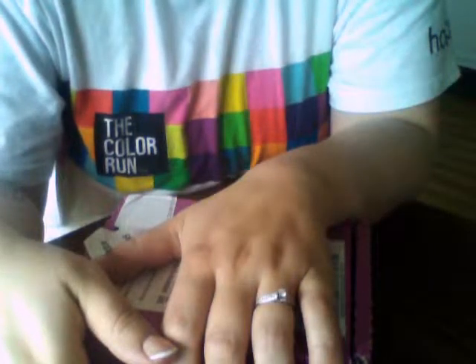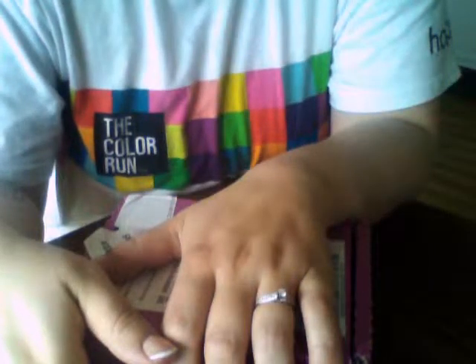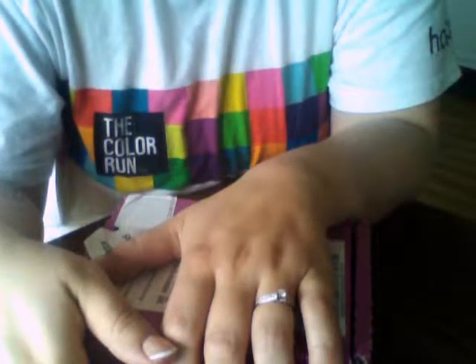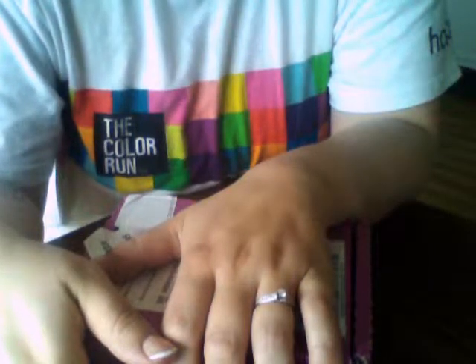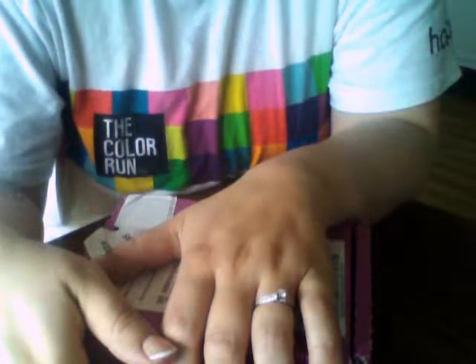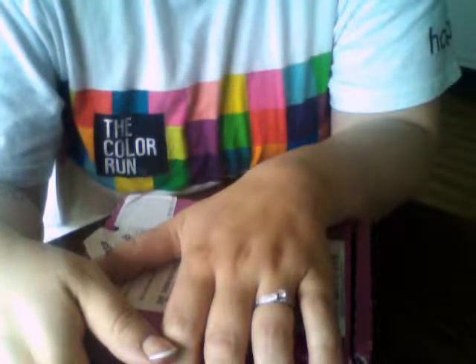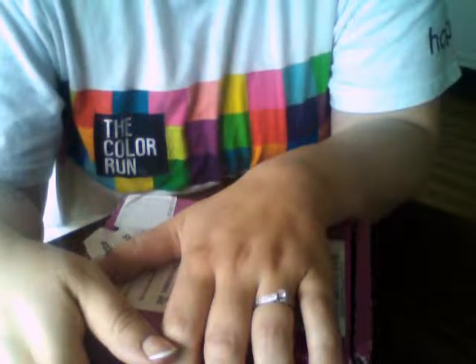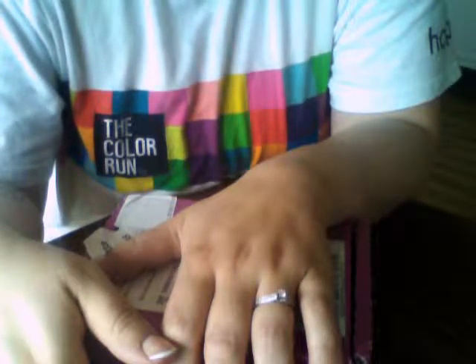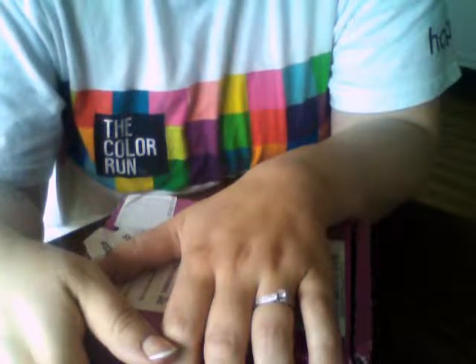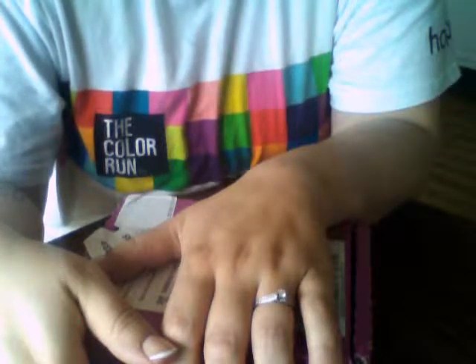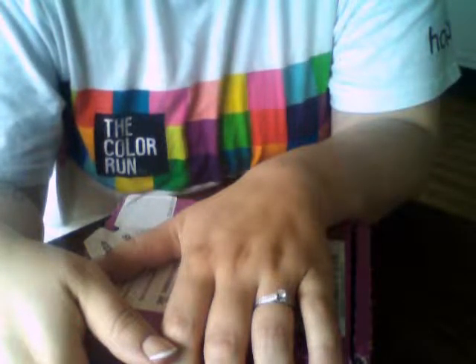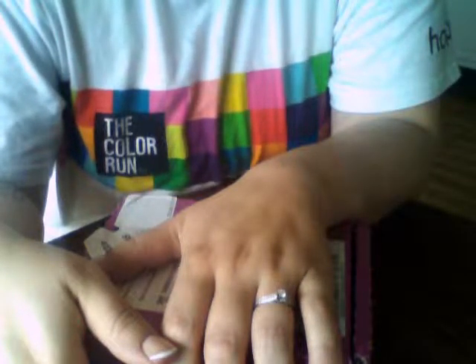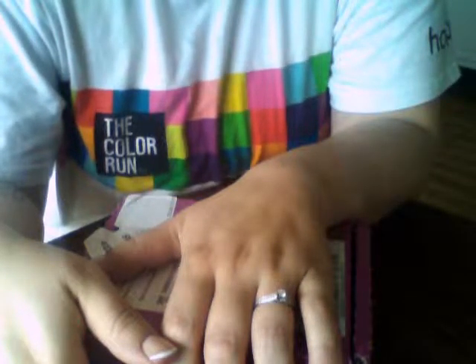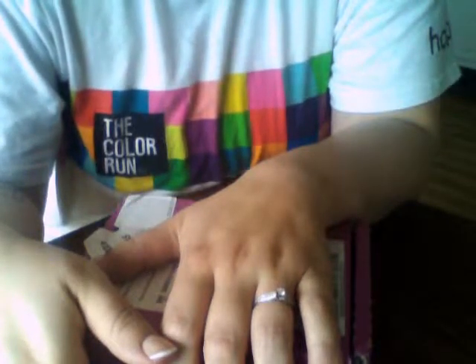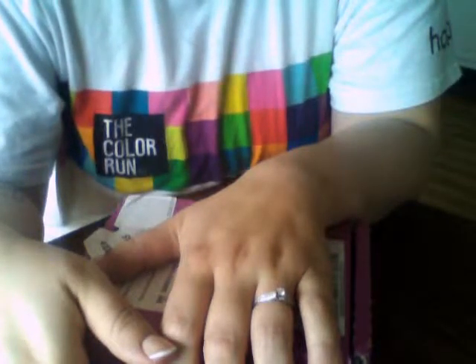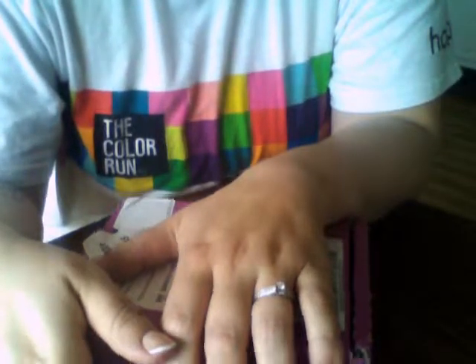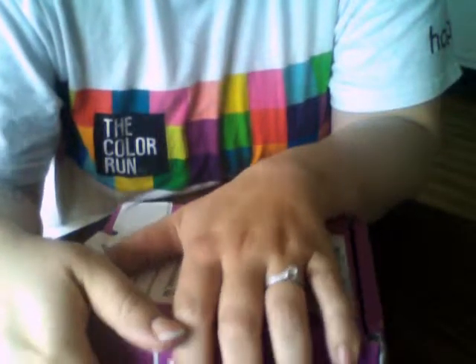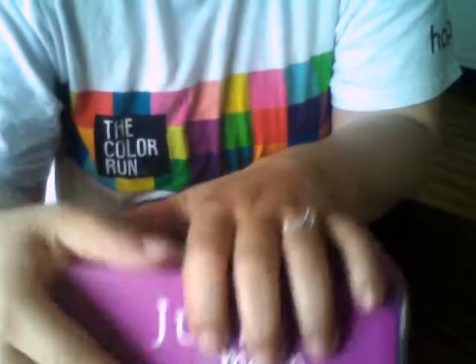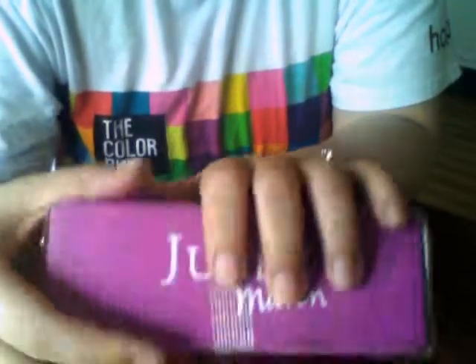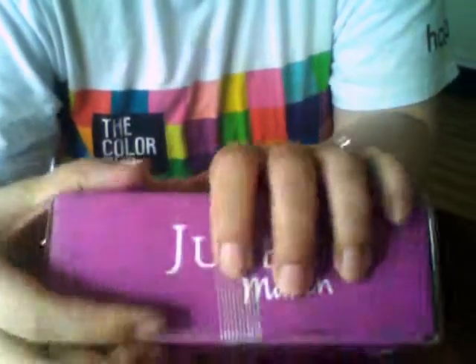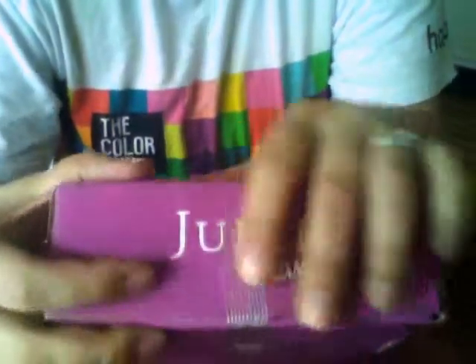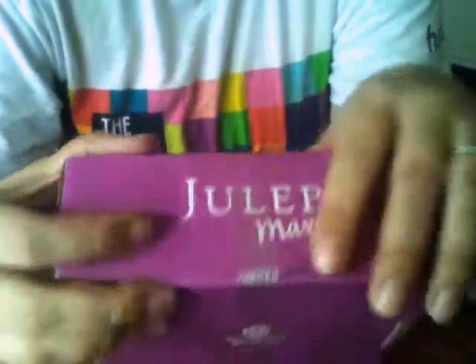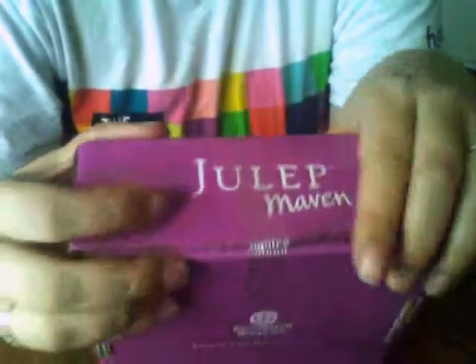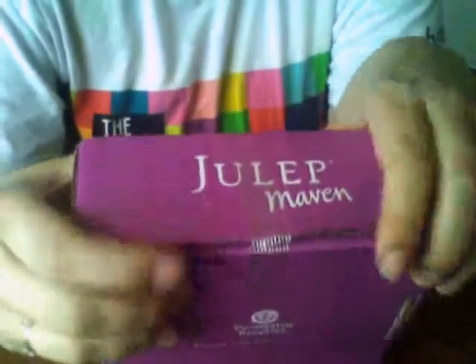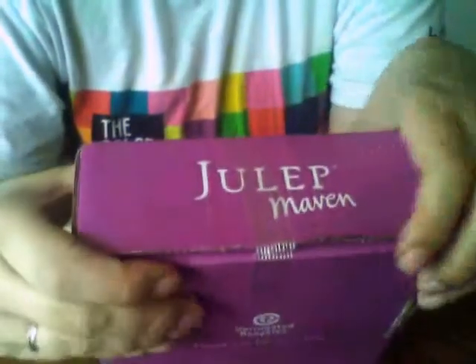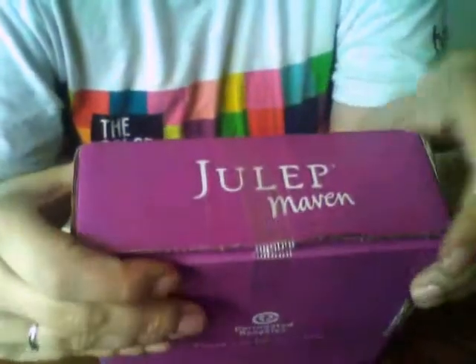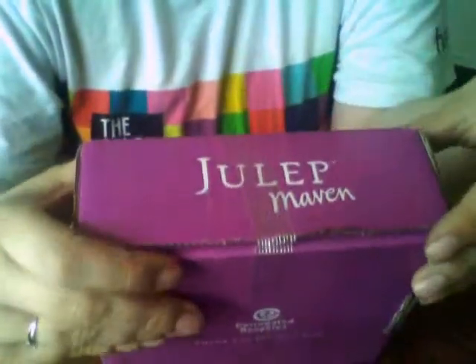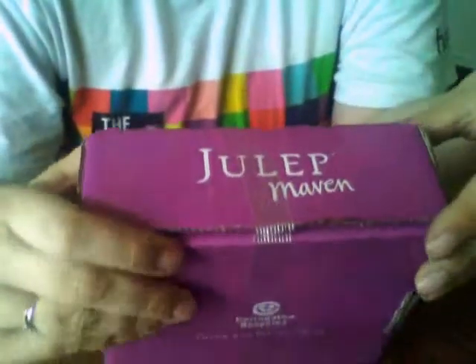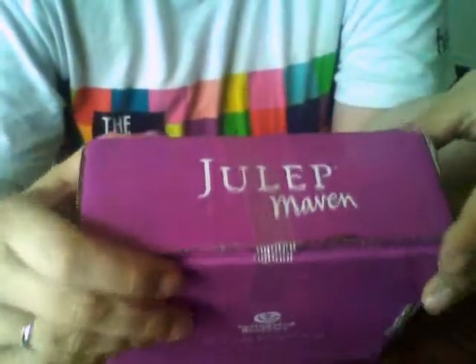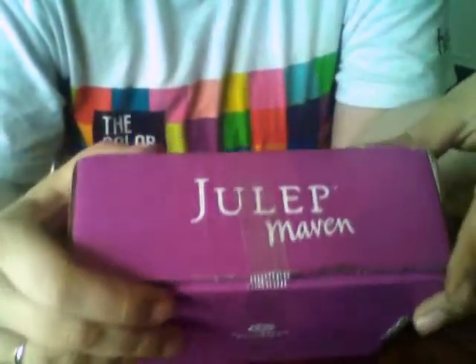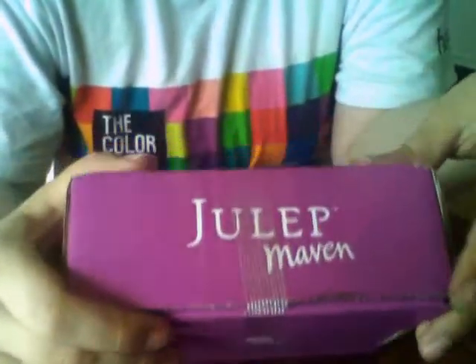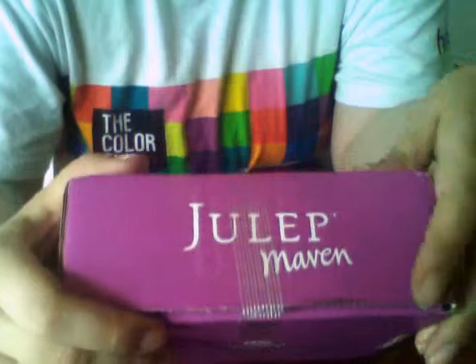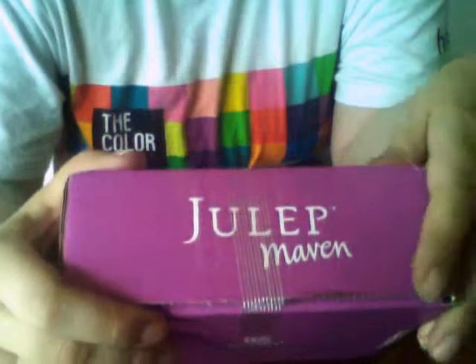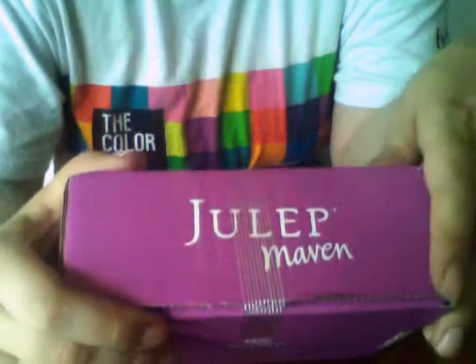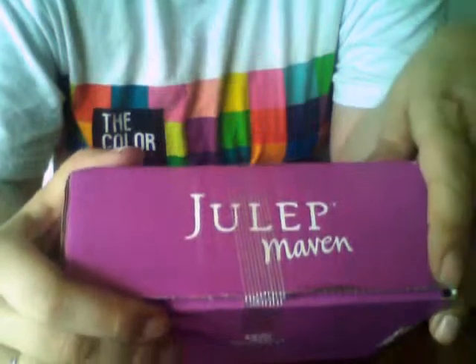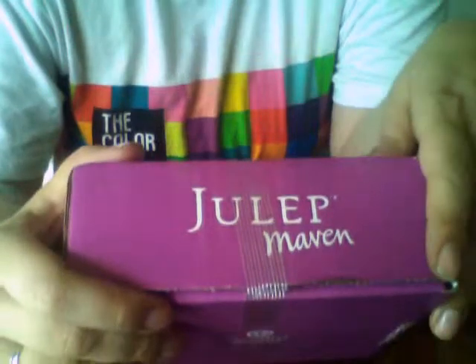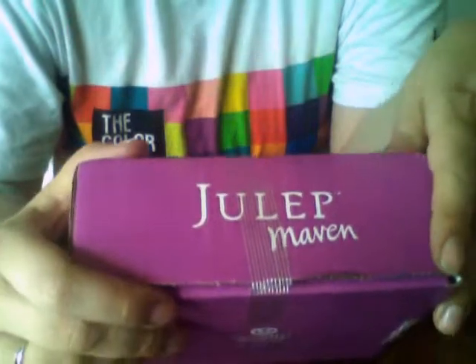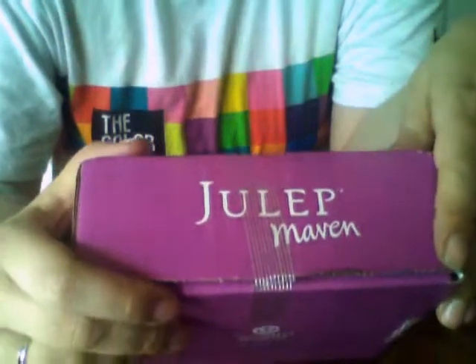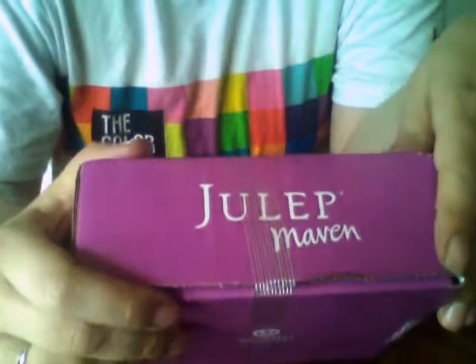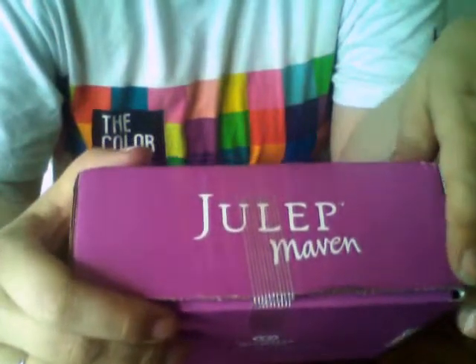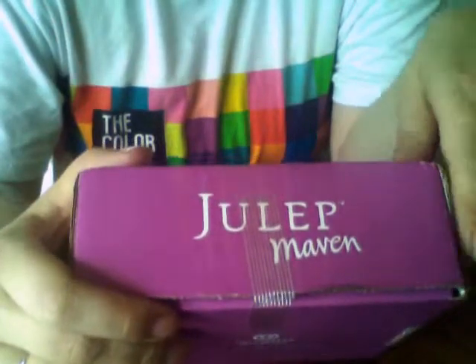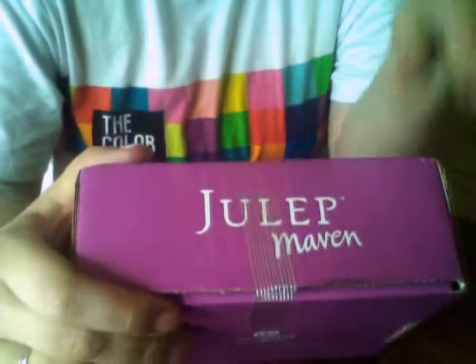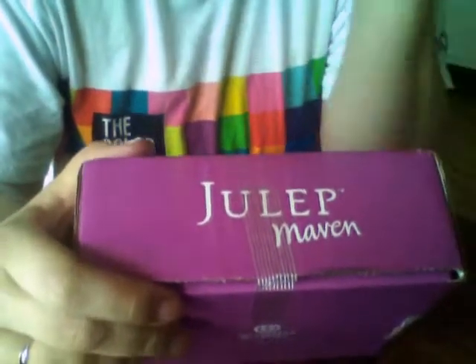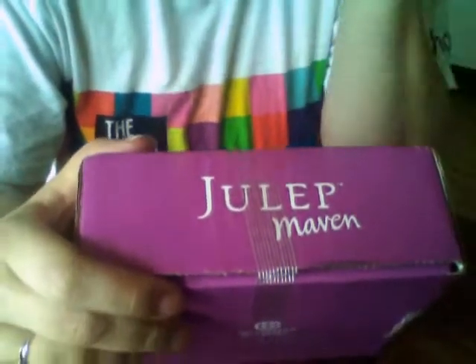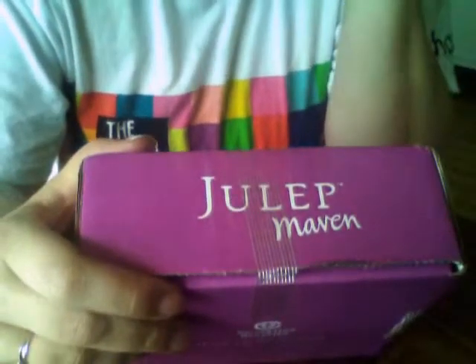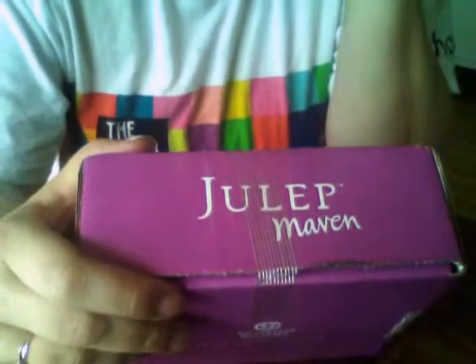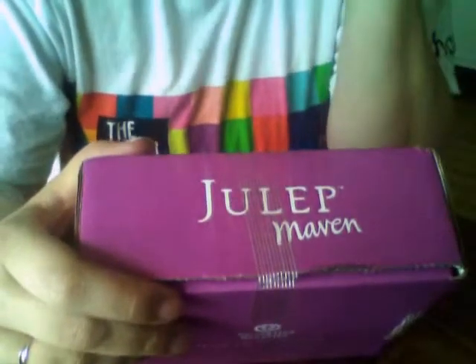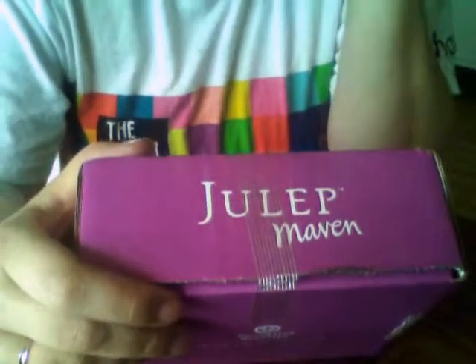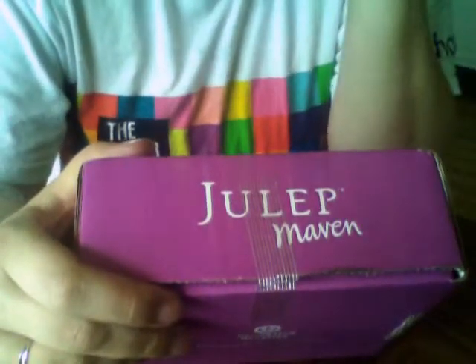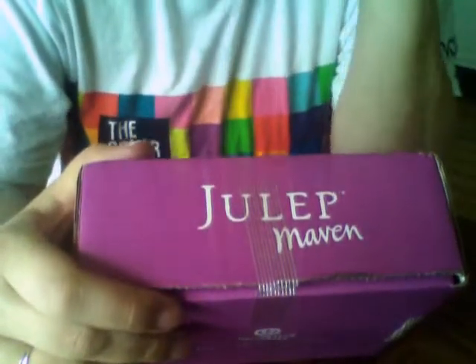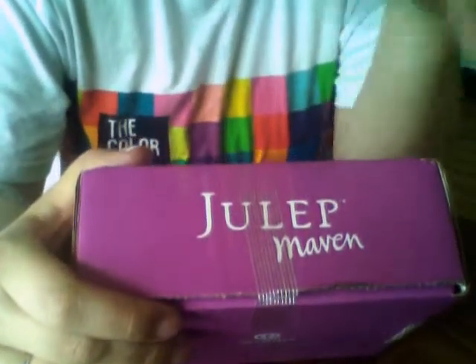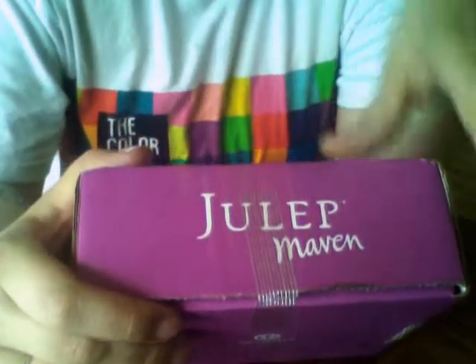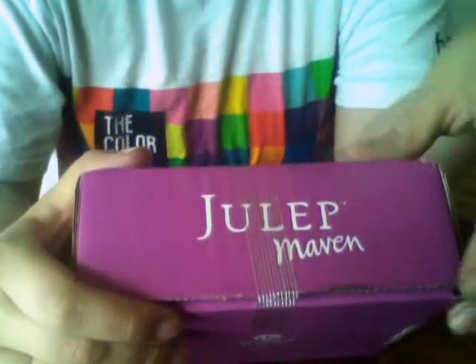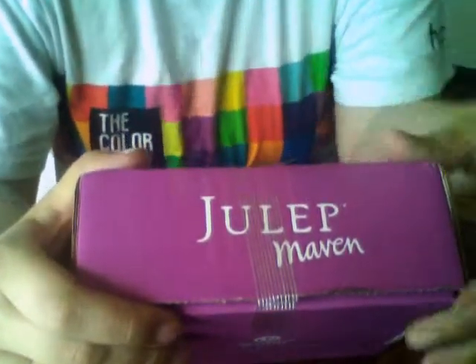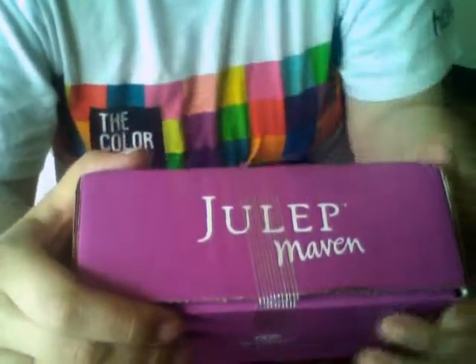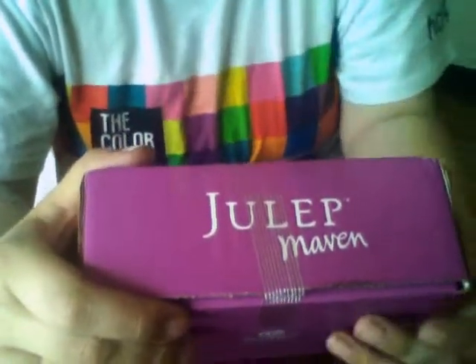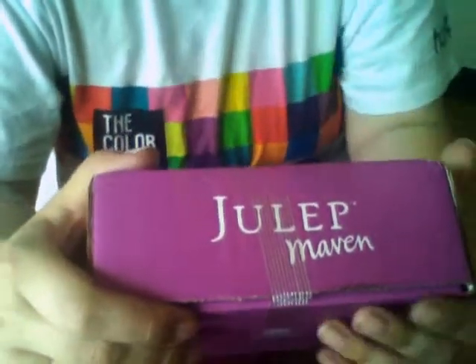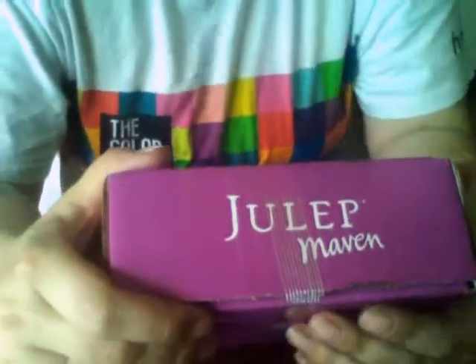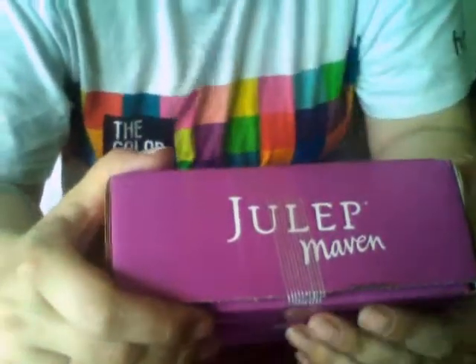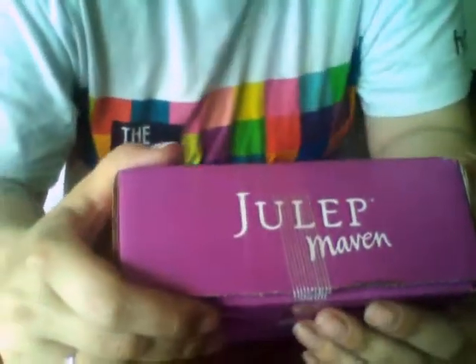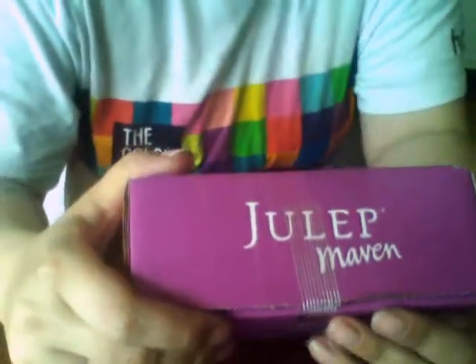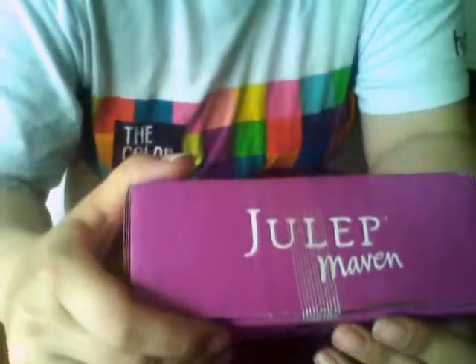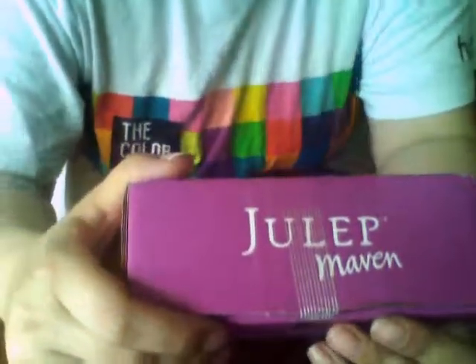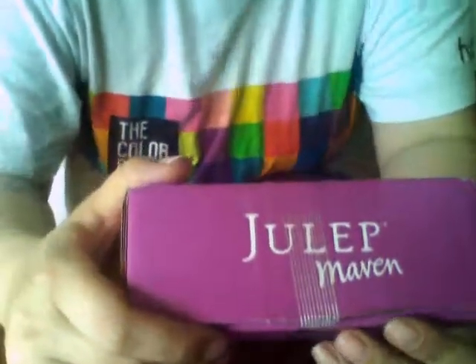Hi everyone, I received my Julep Maven box today, so I'm going to do a reveal and show you what I got.